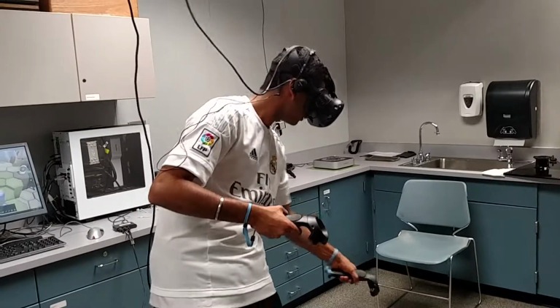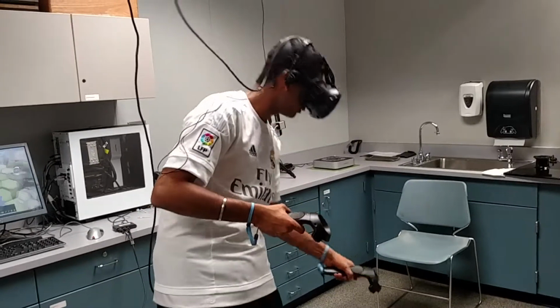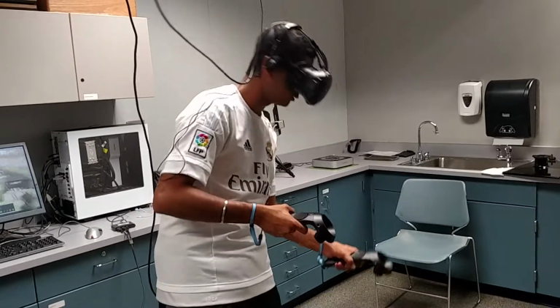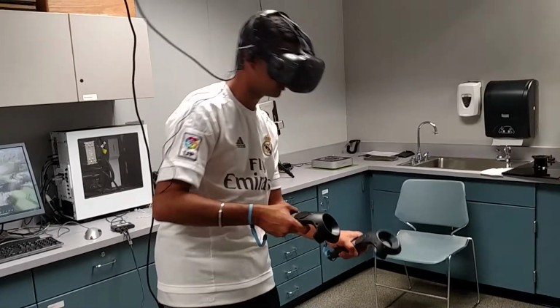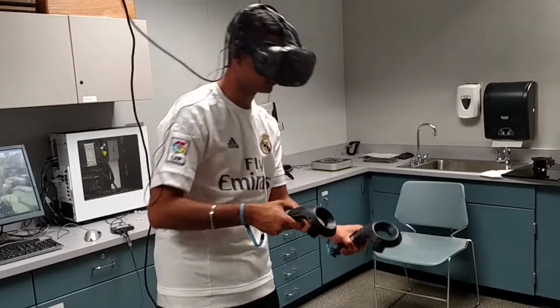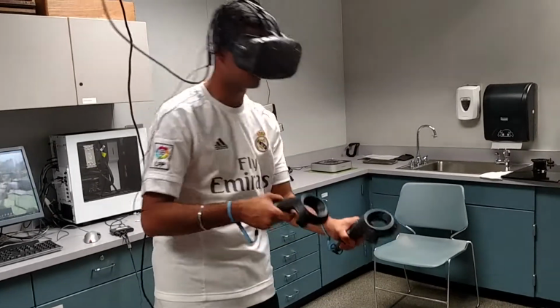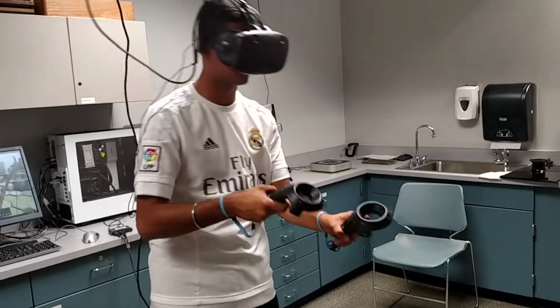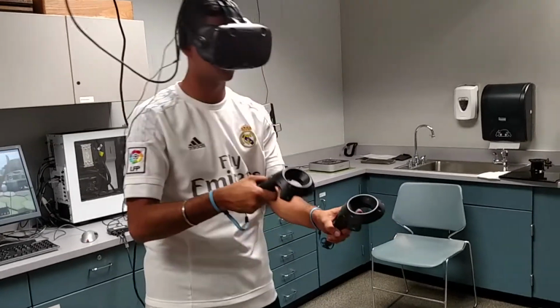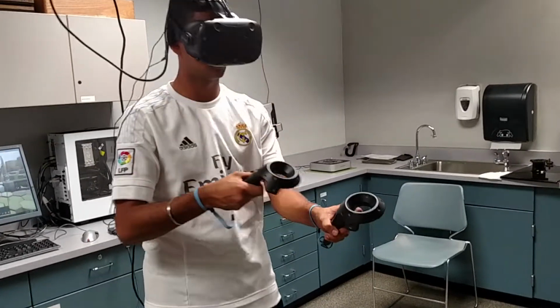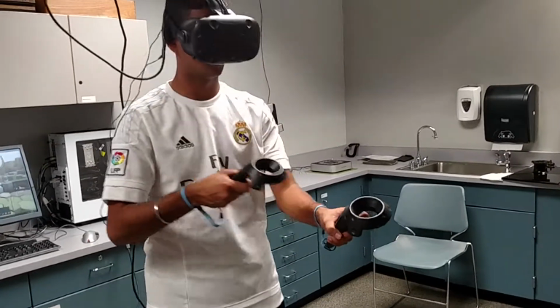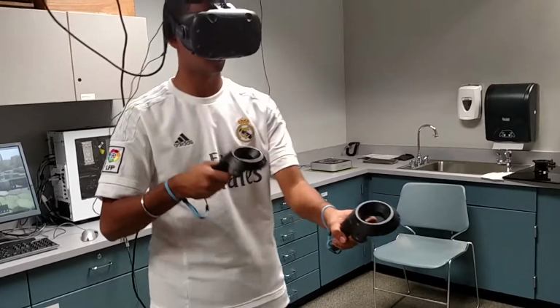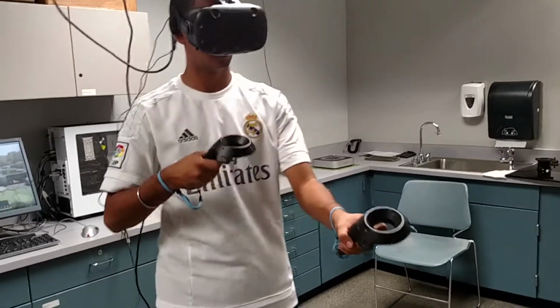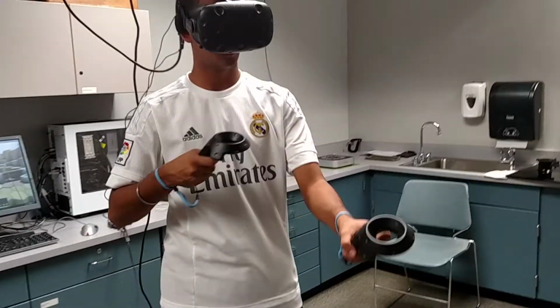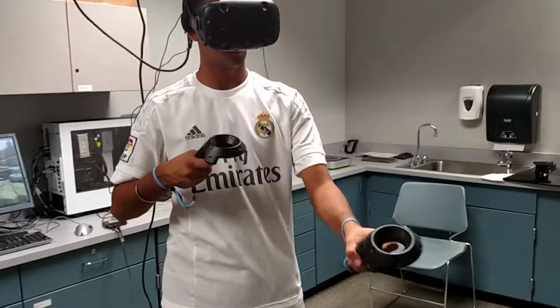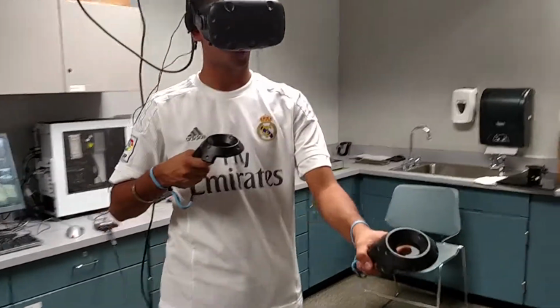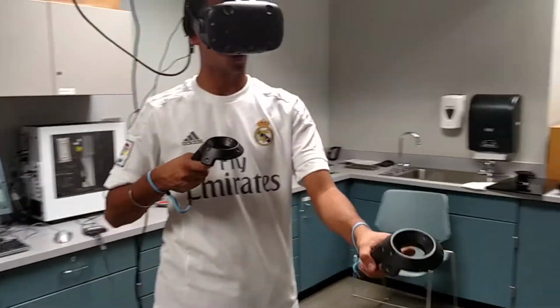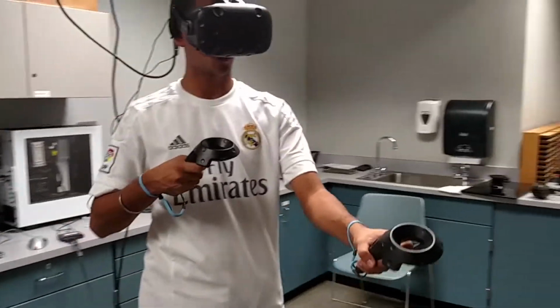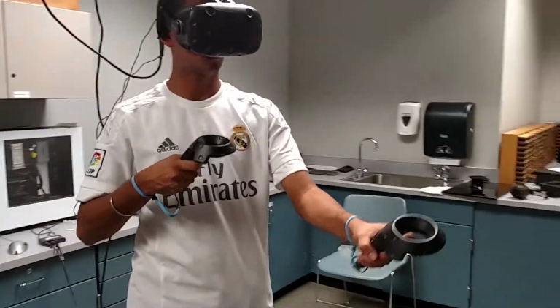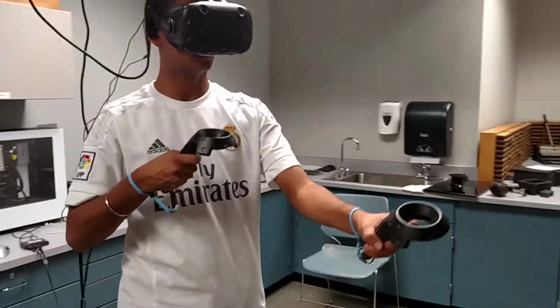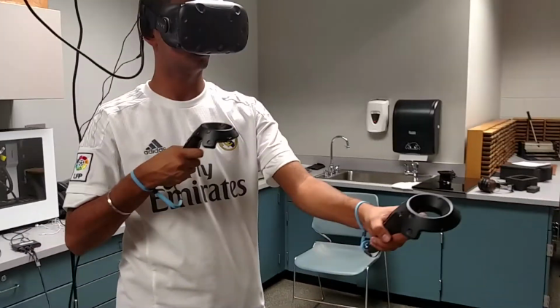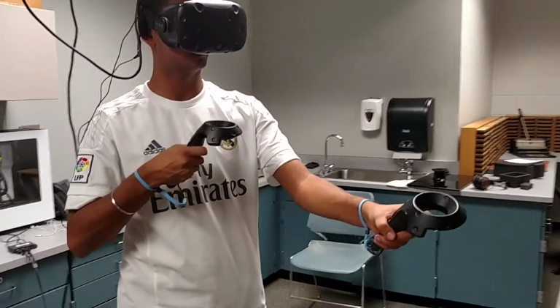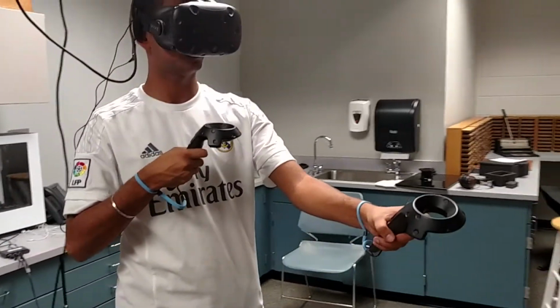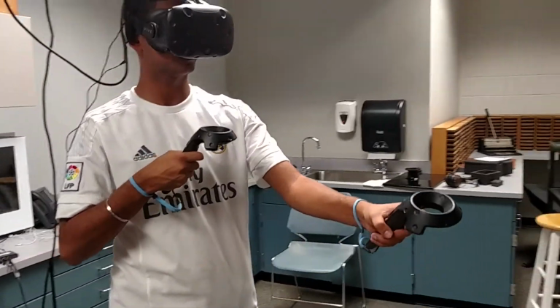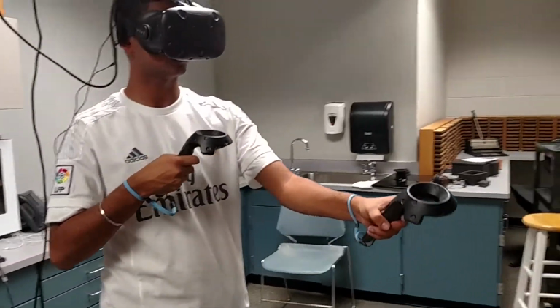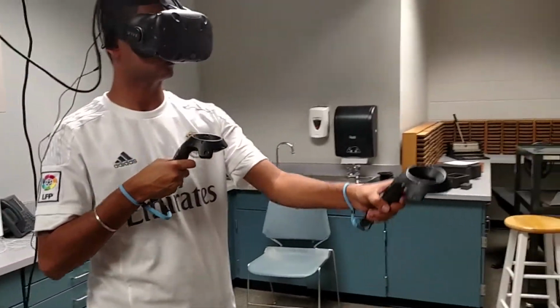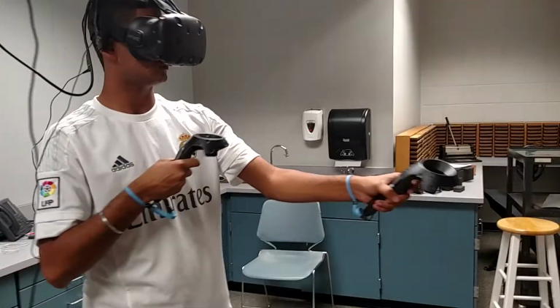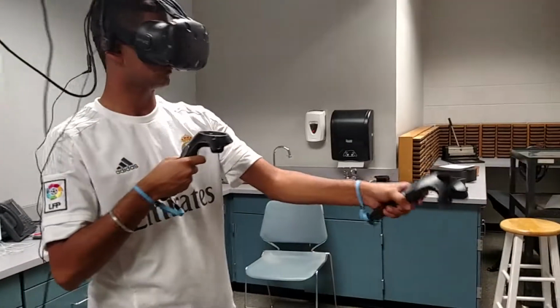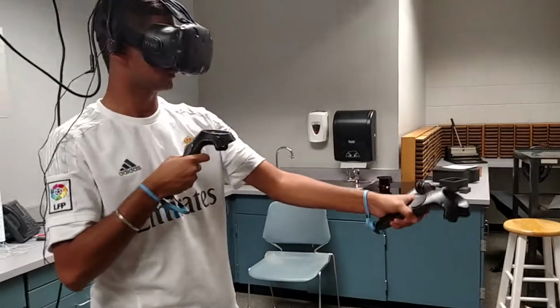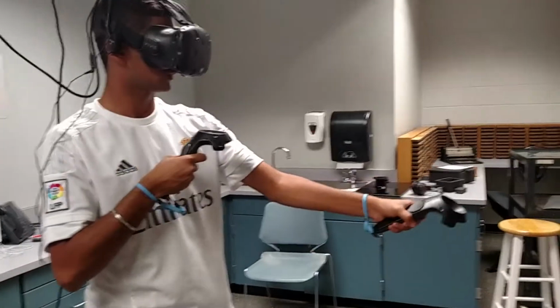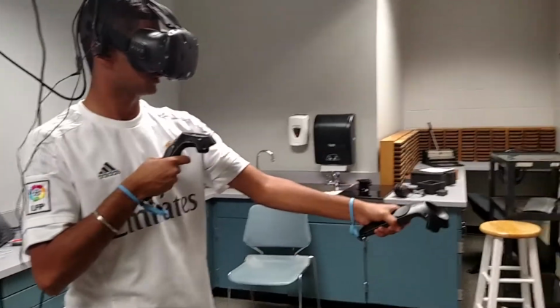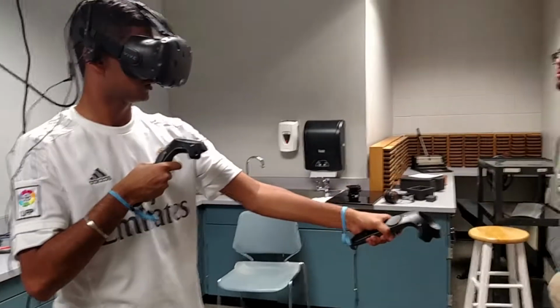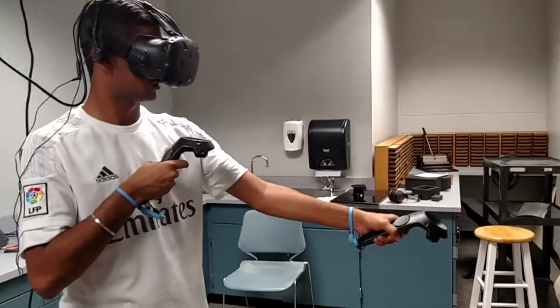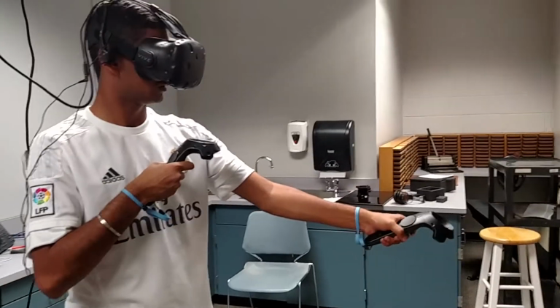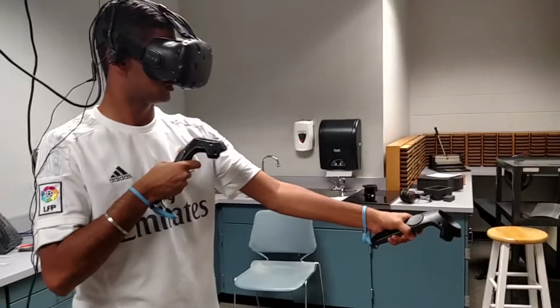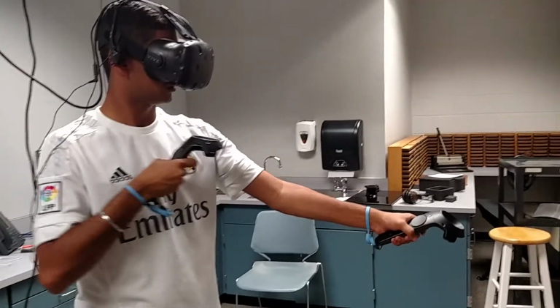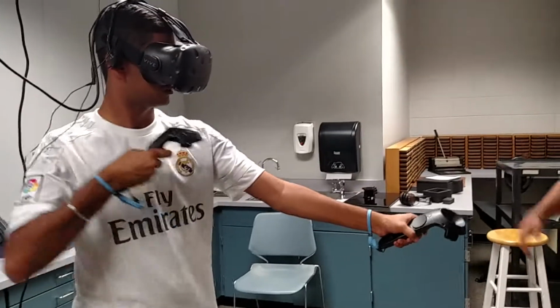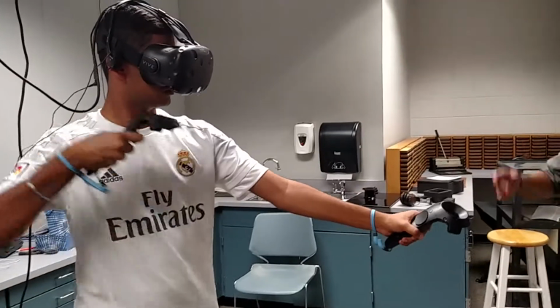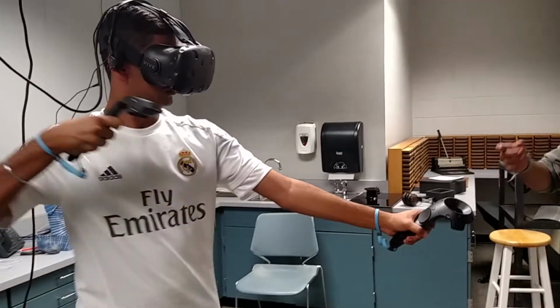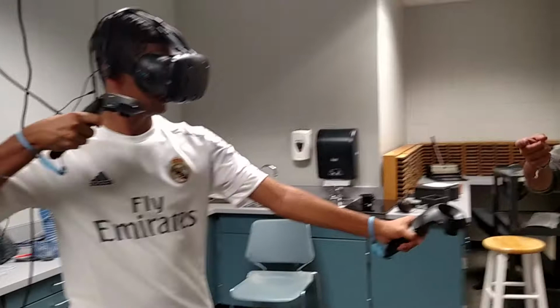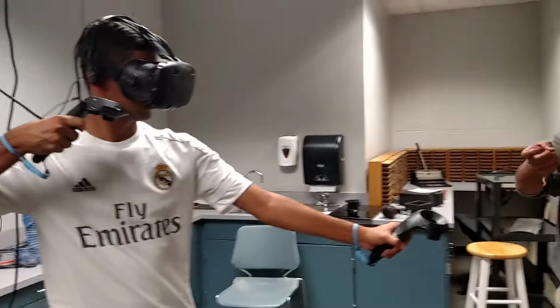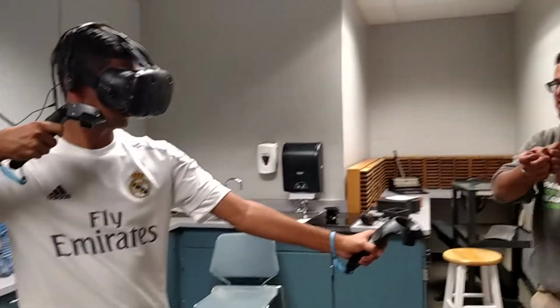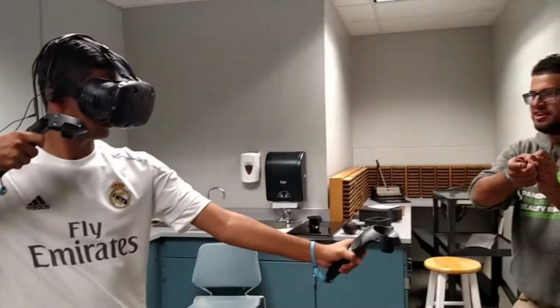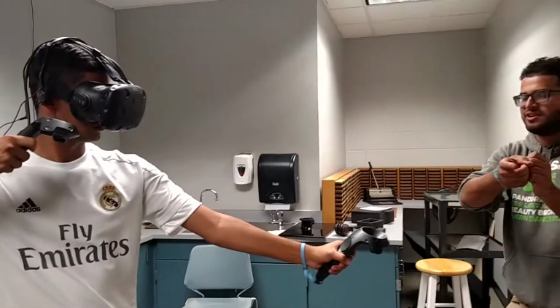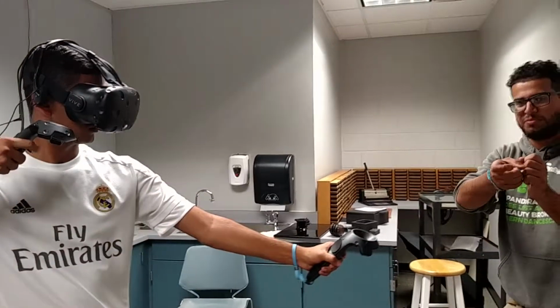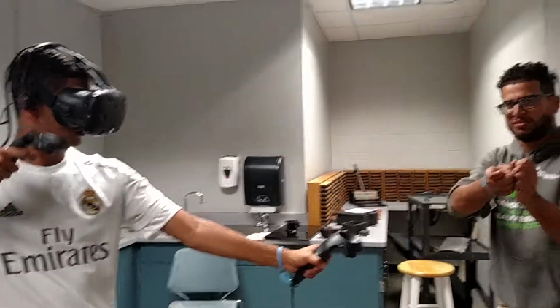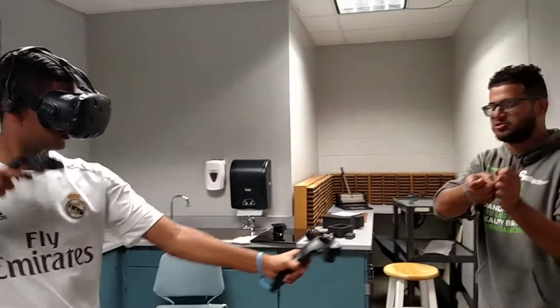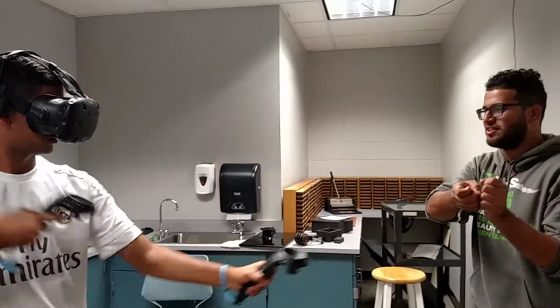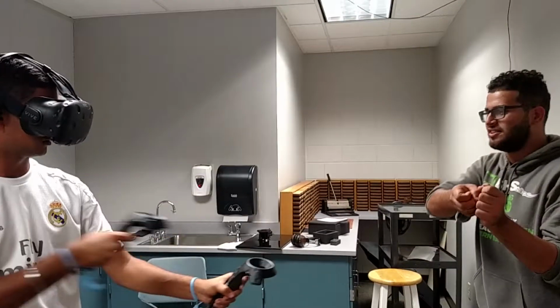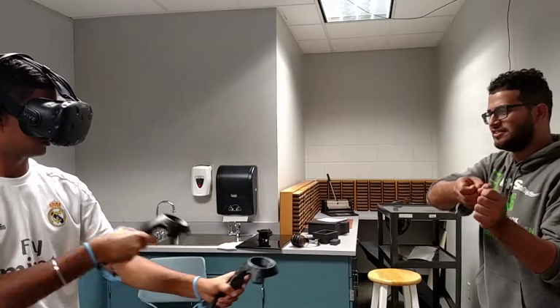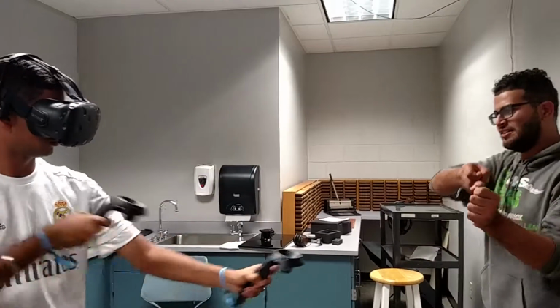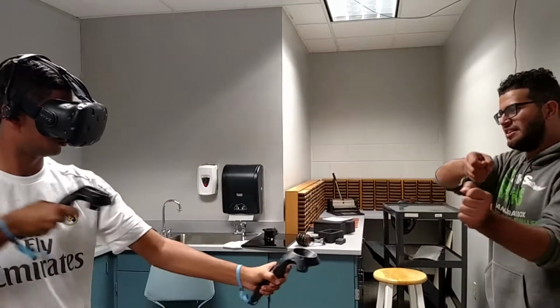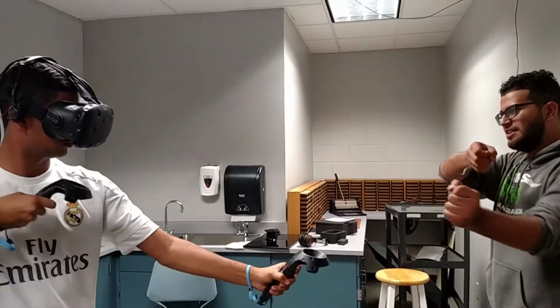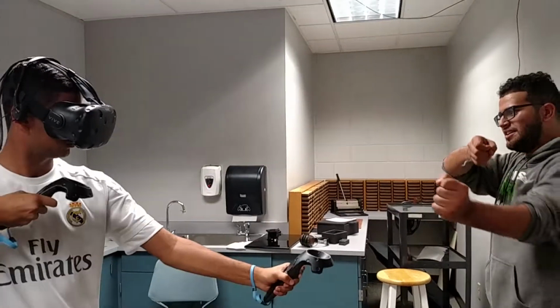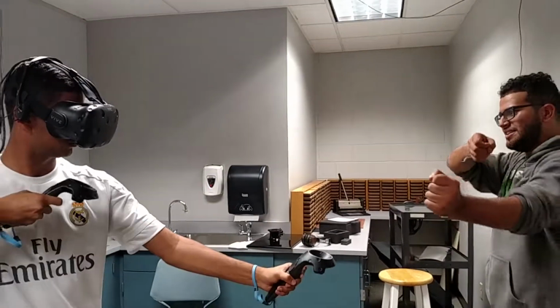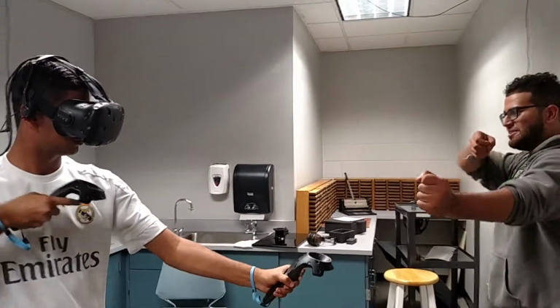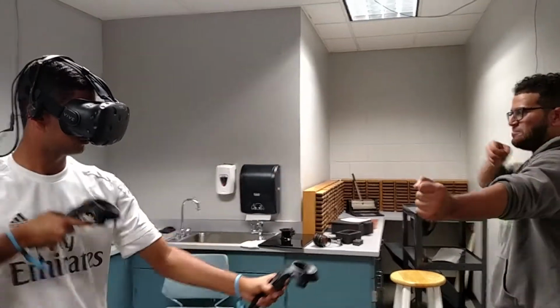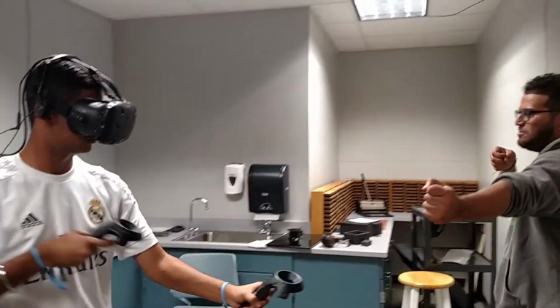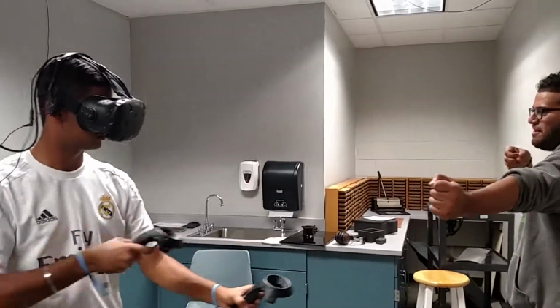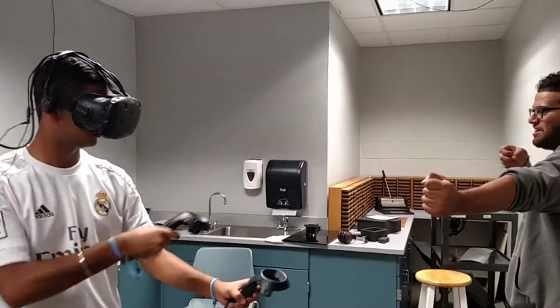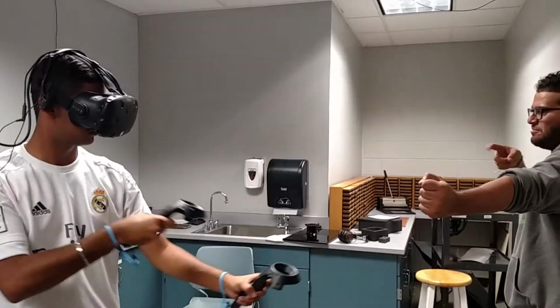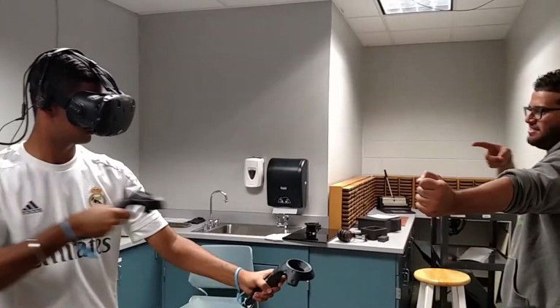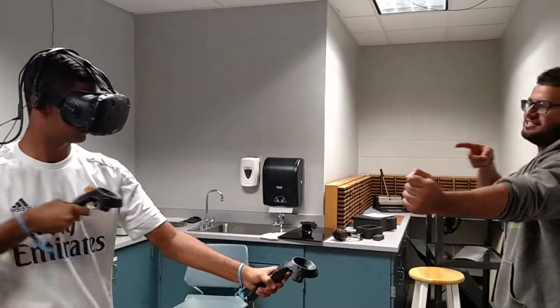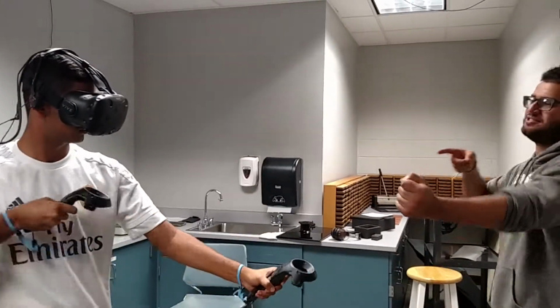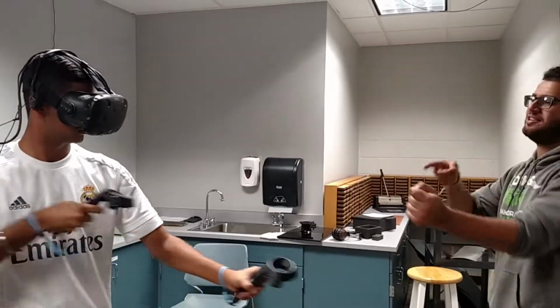So you hold with the left hand and then with the right hand, like a real arrow, you knock the arrow, pull the trigger, pull back and release the trigger.